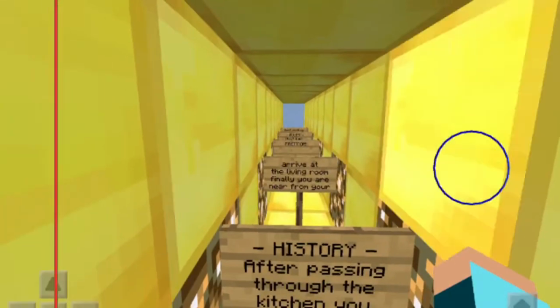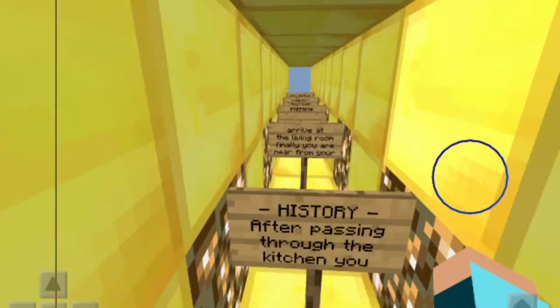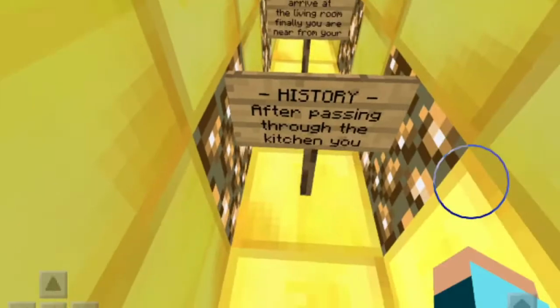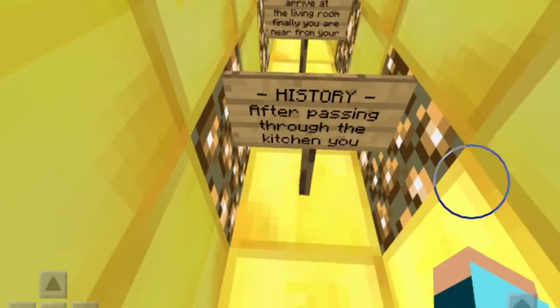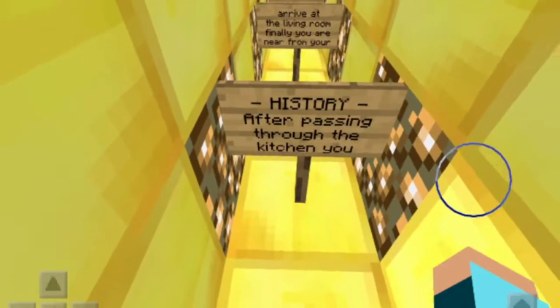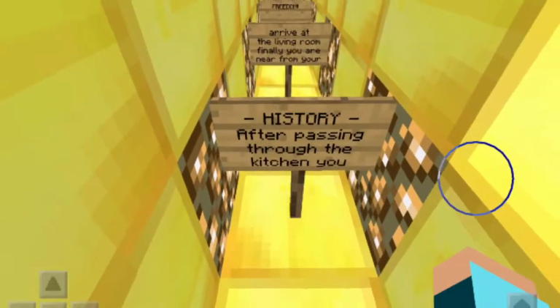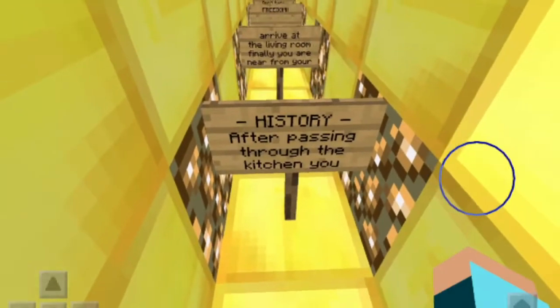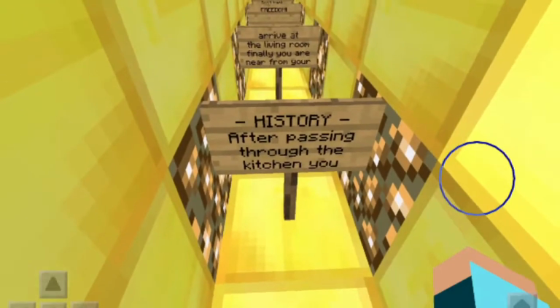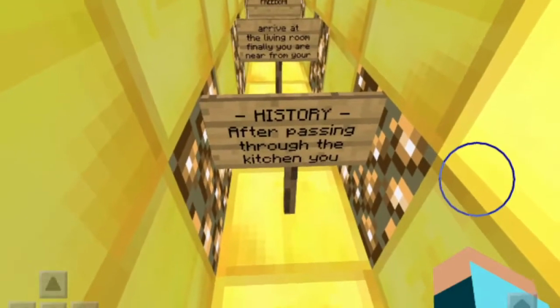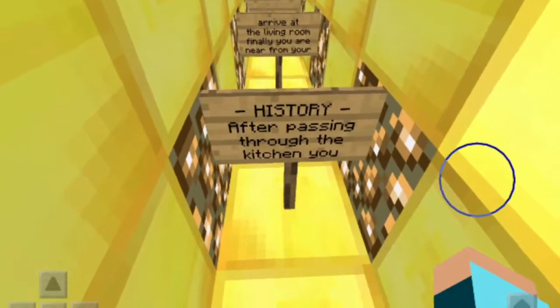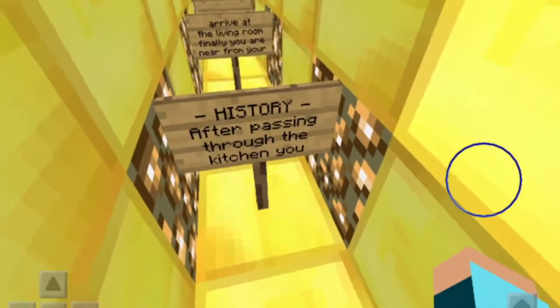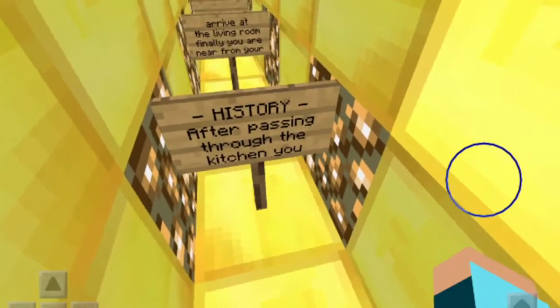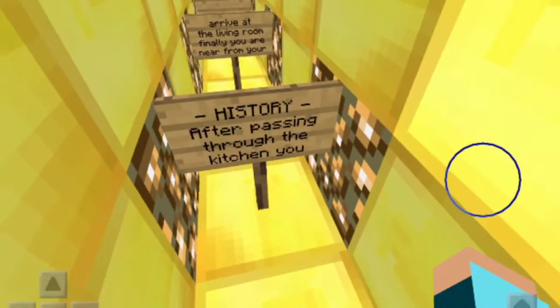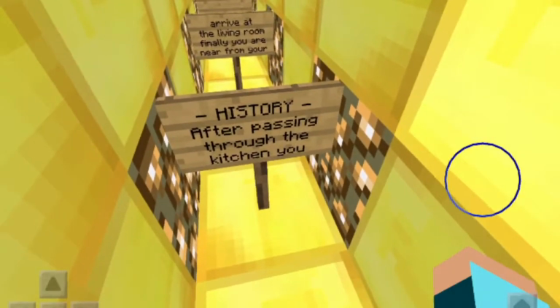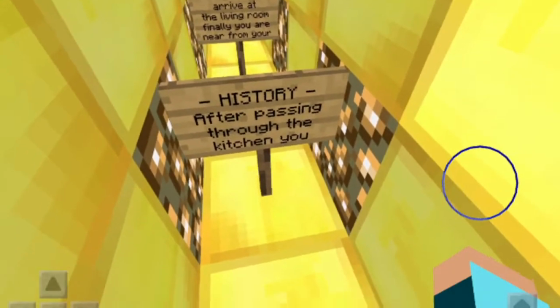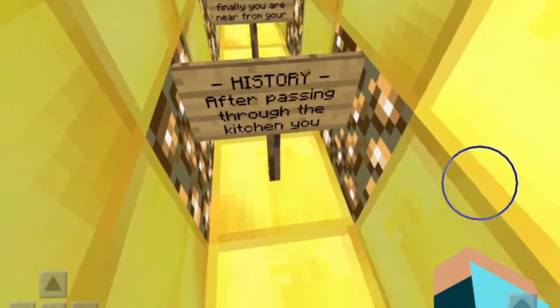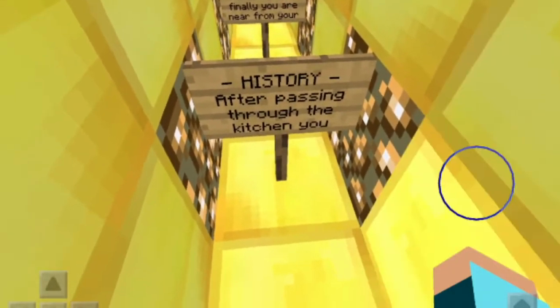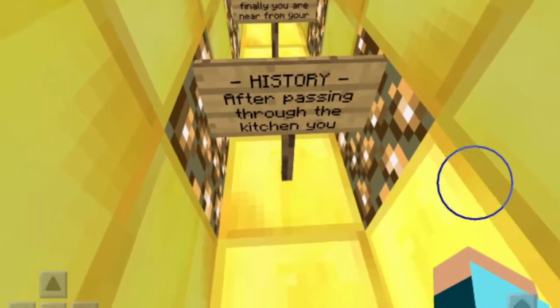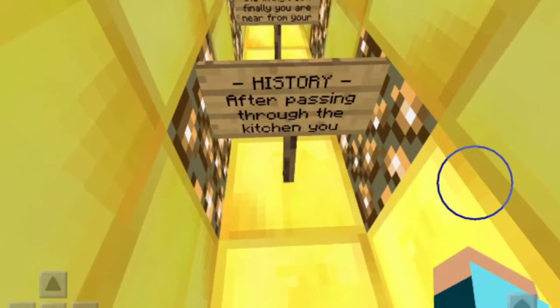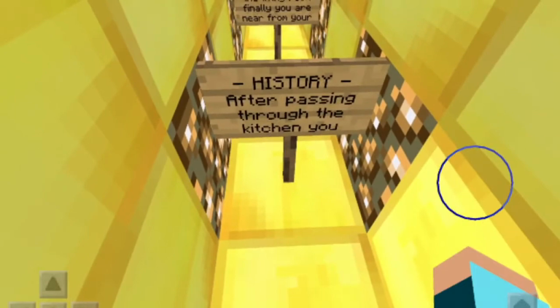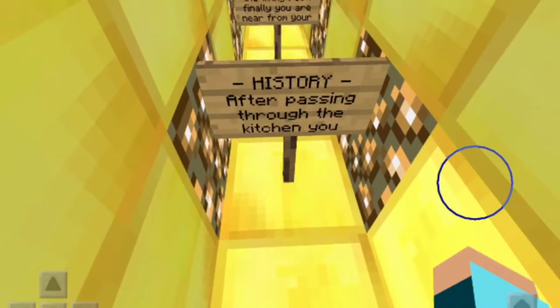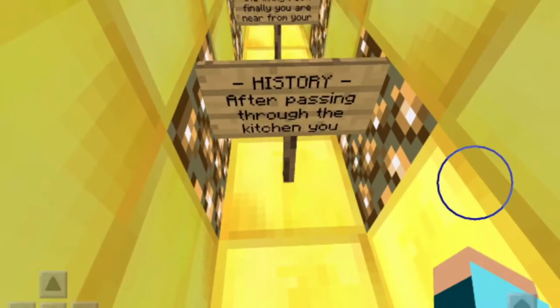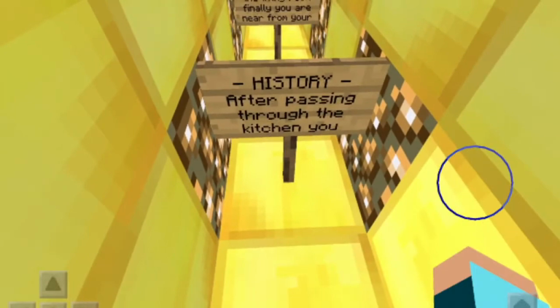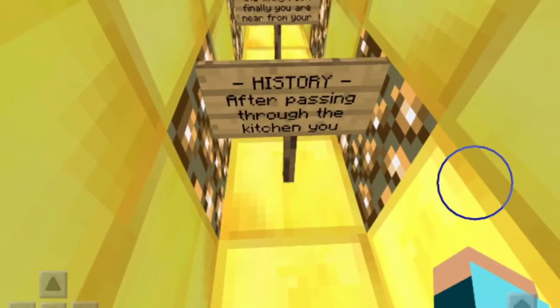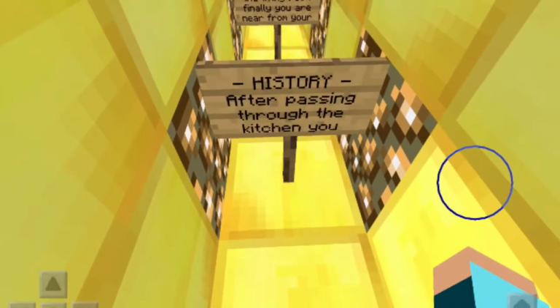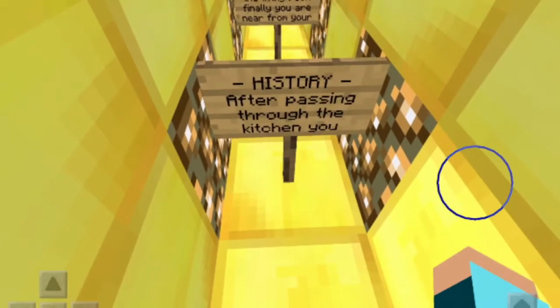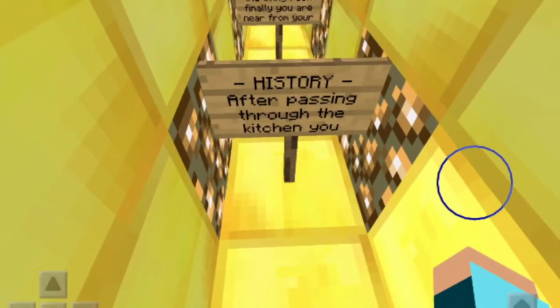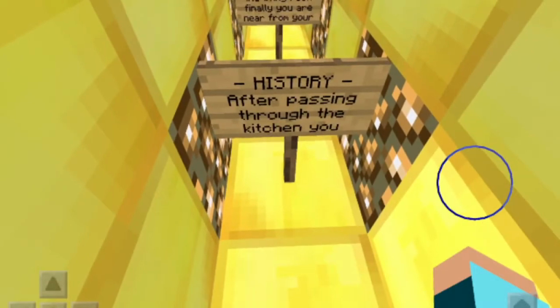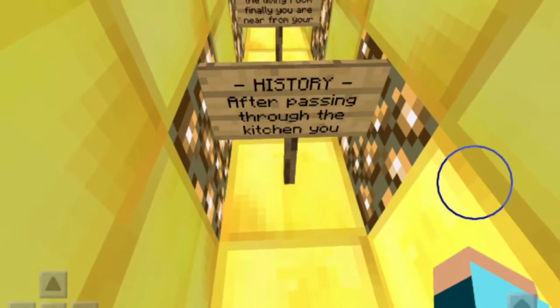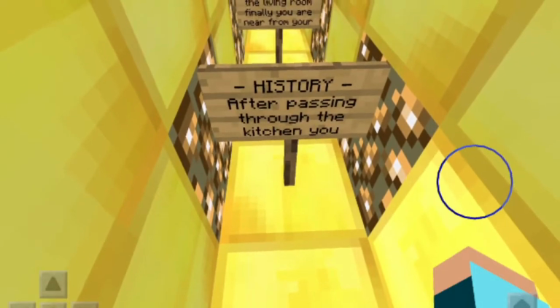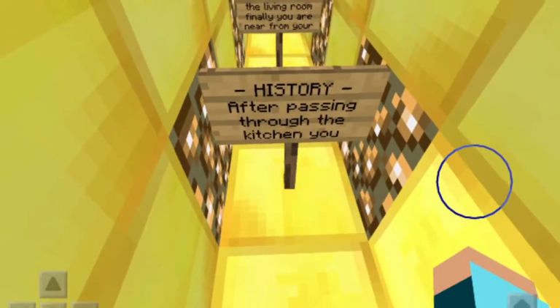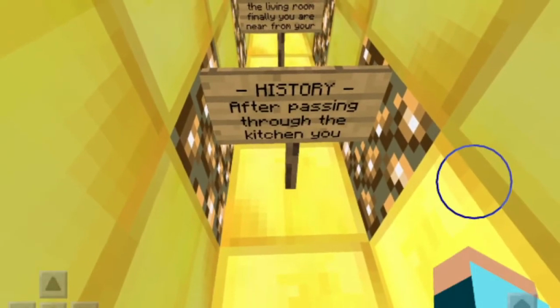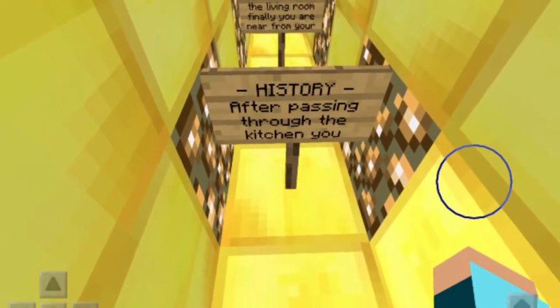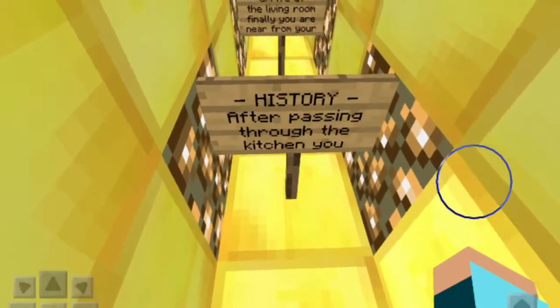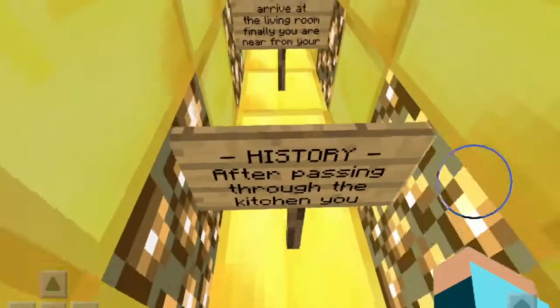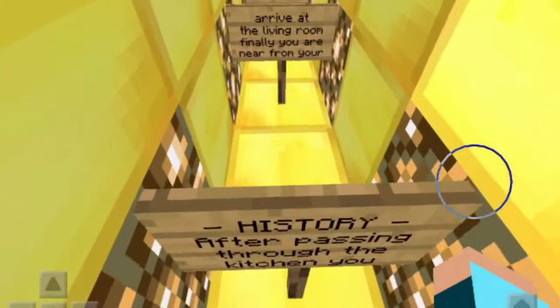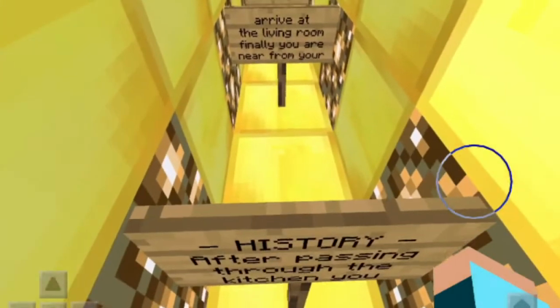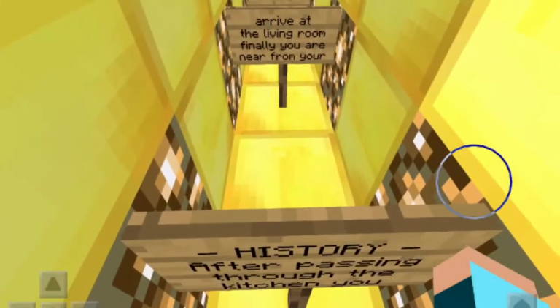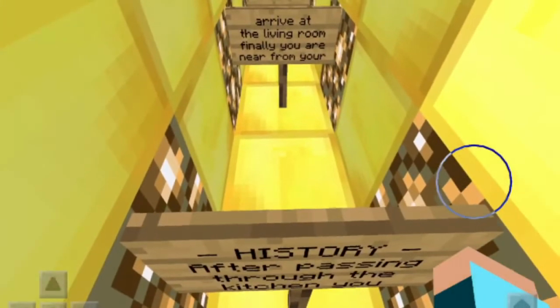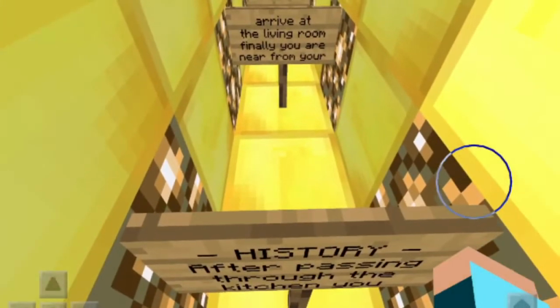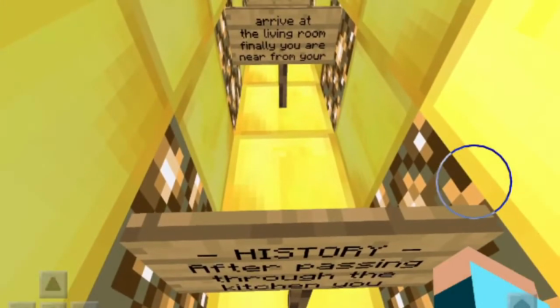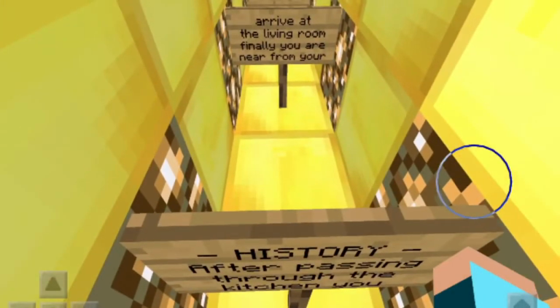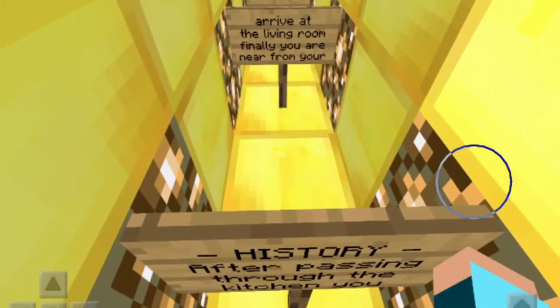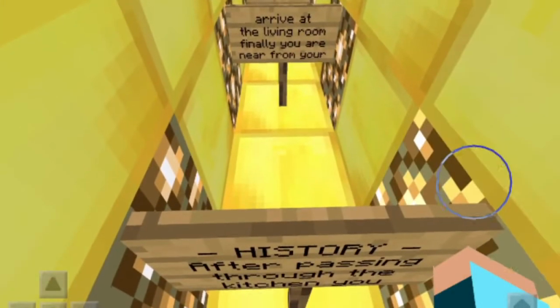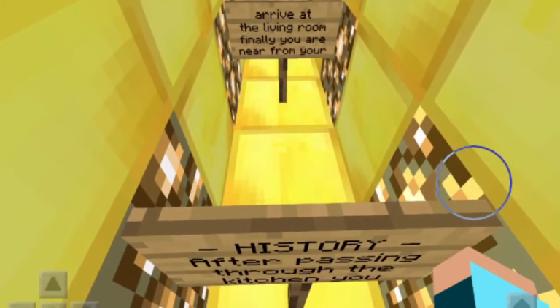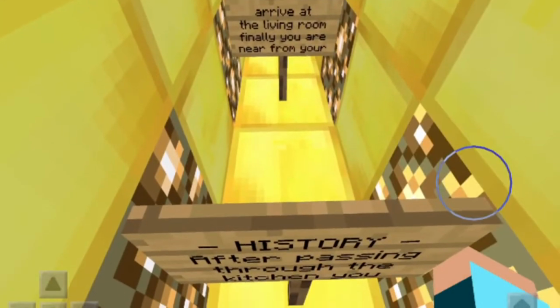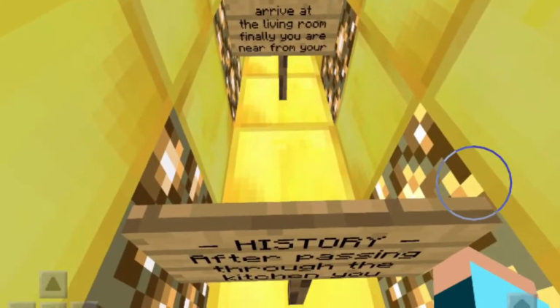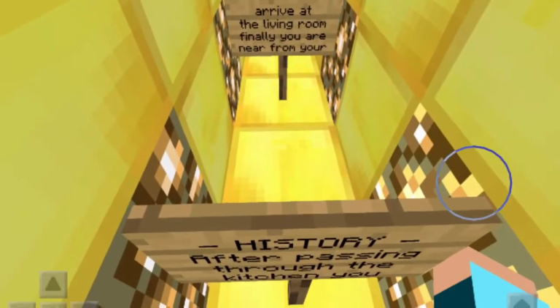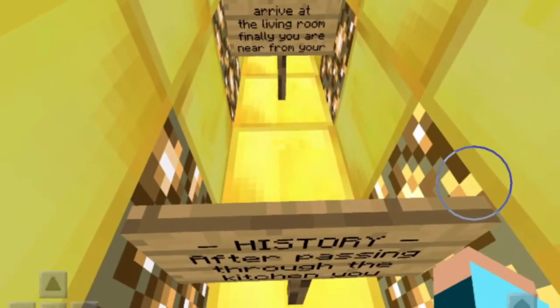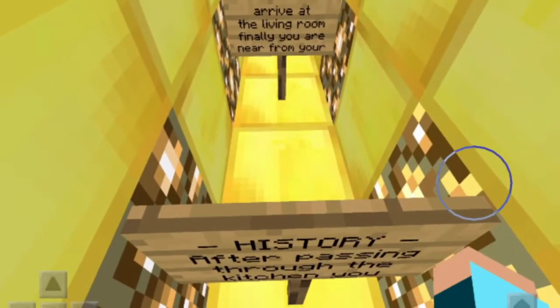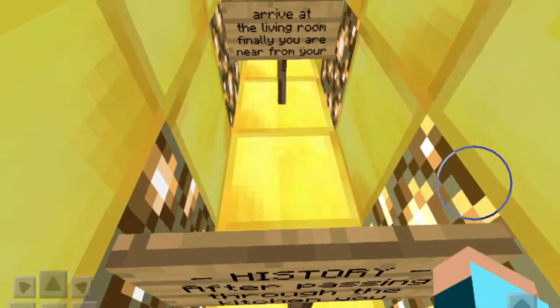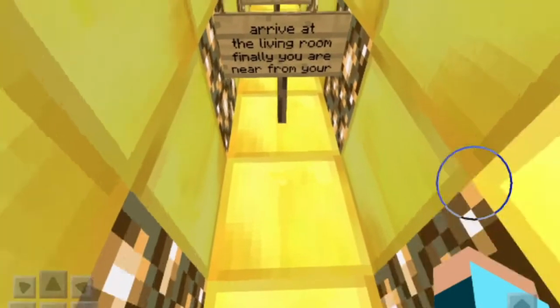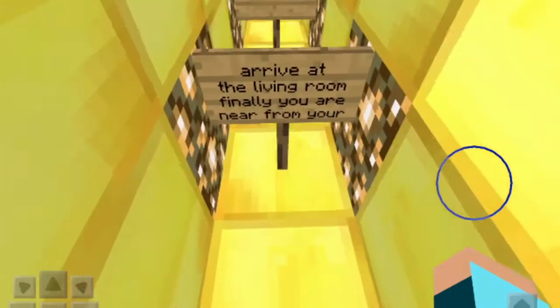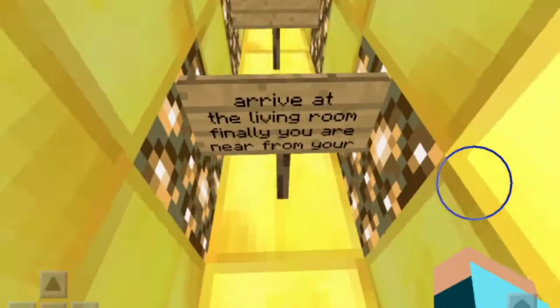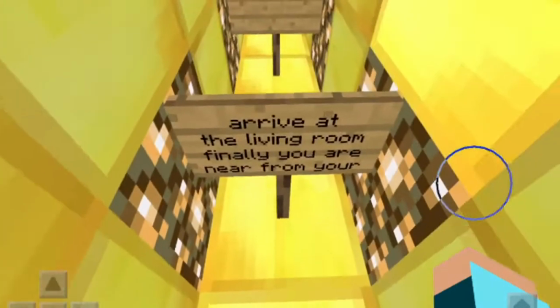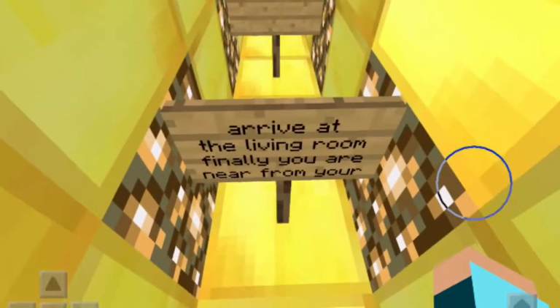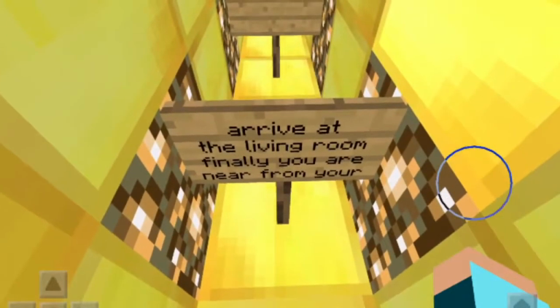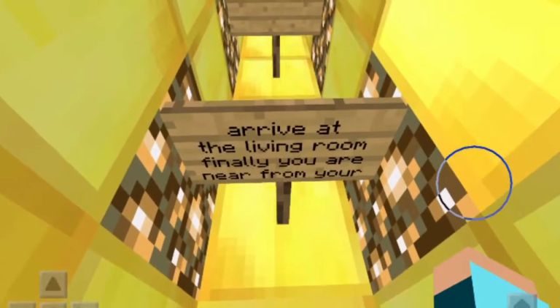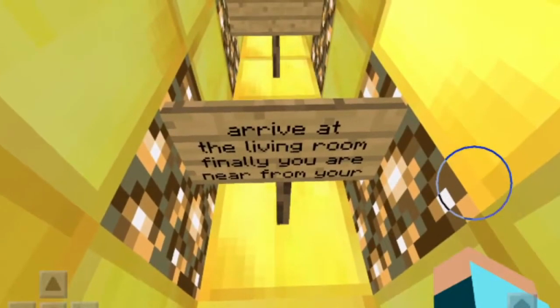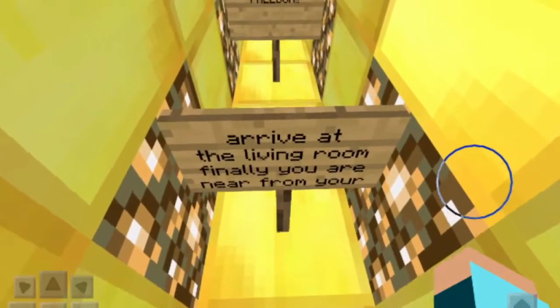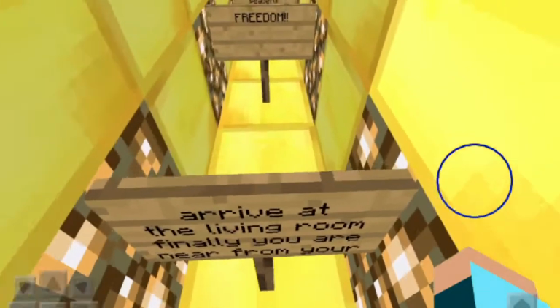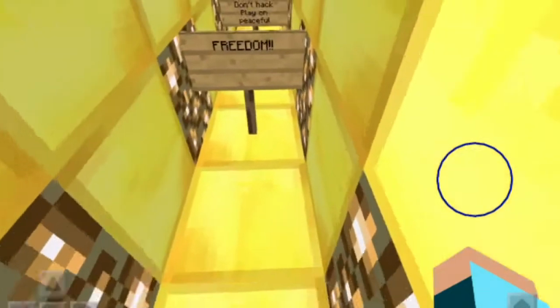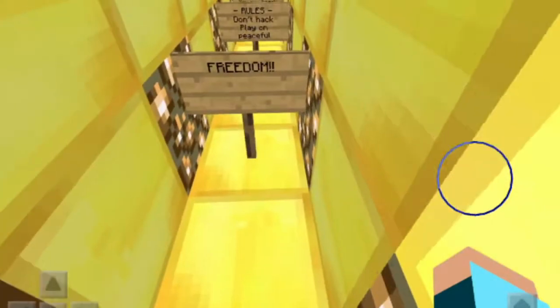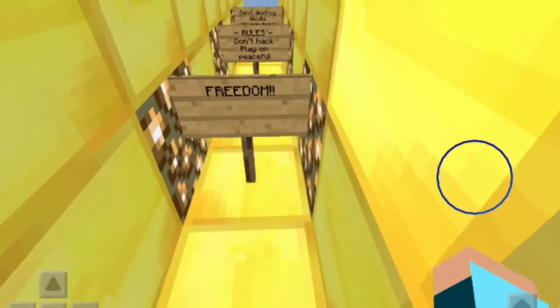Alright, history. After passing through the kitchen, you arrive at the living room. Finally, you are near from your freedom.